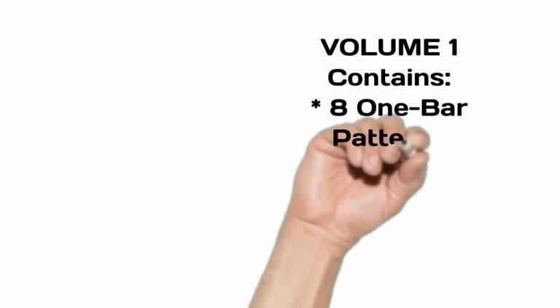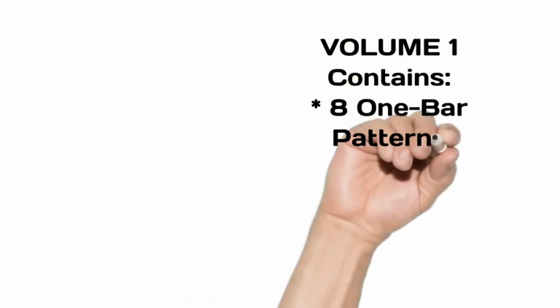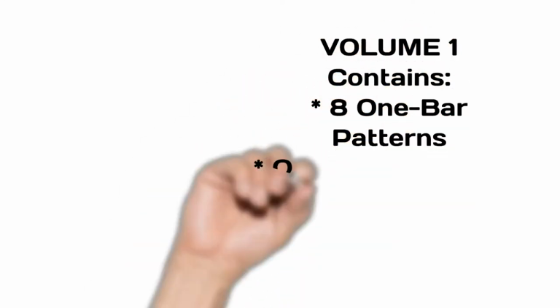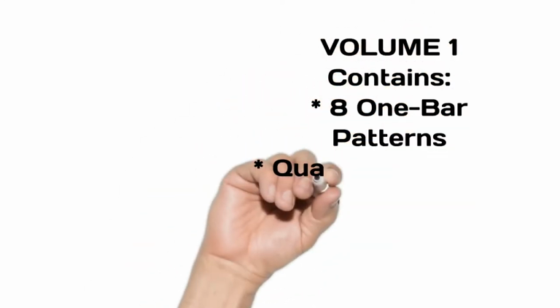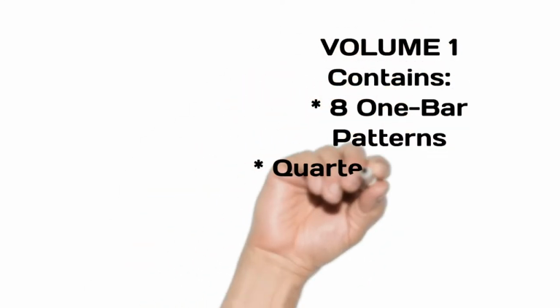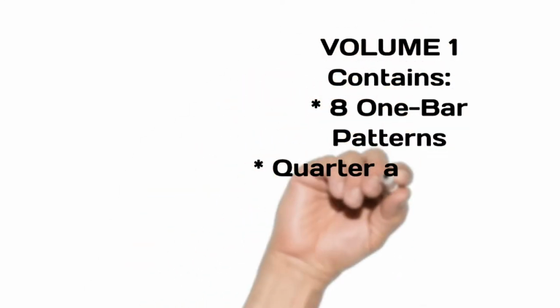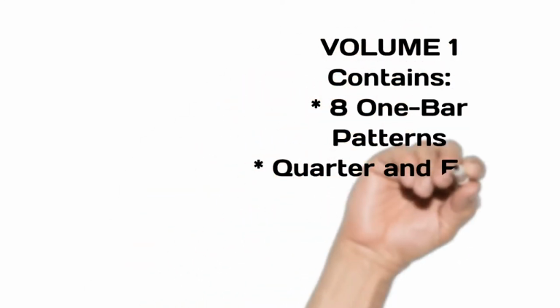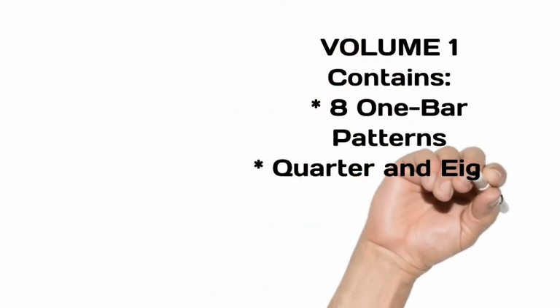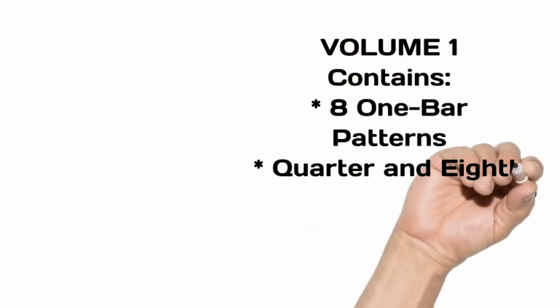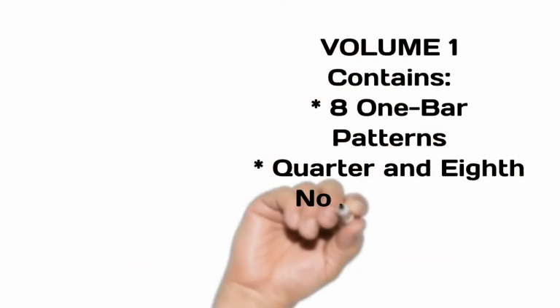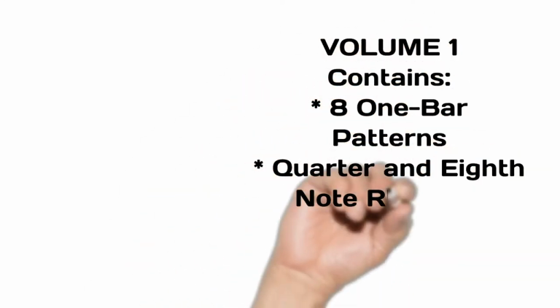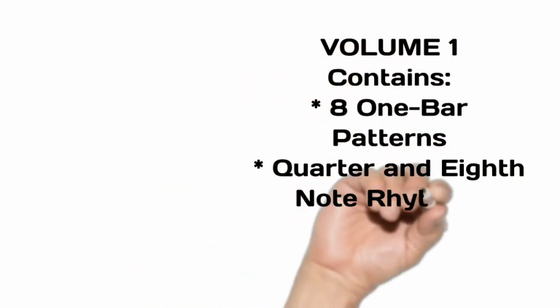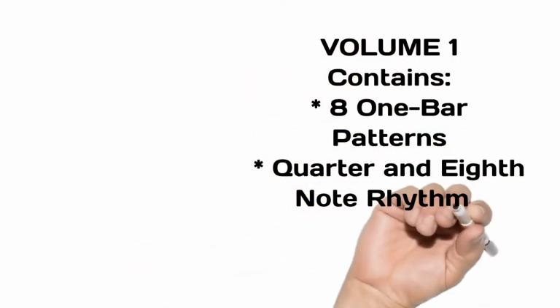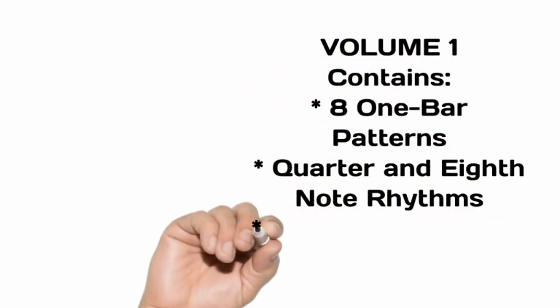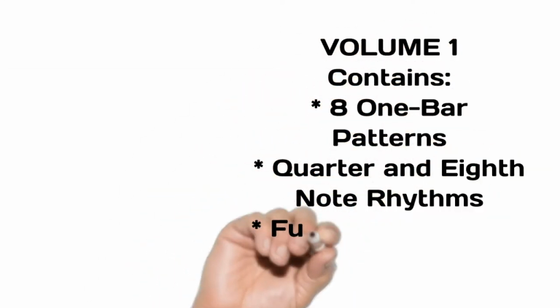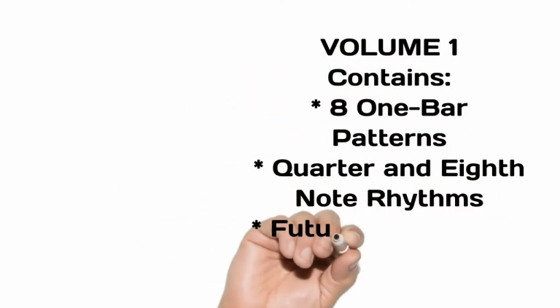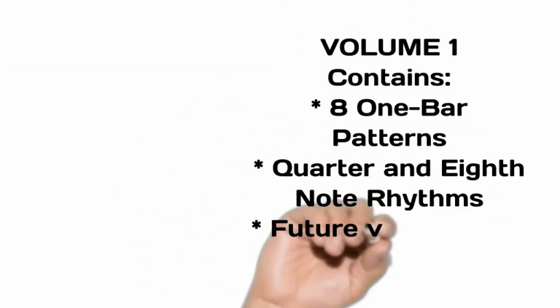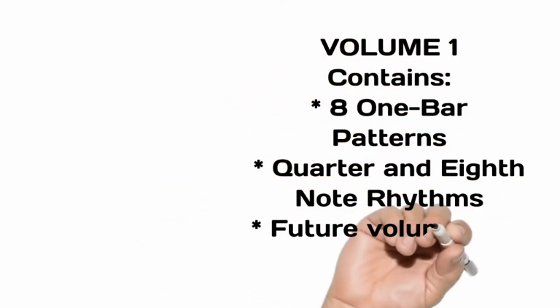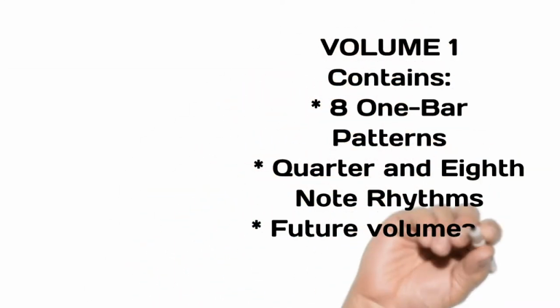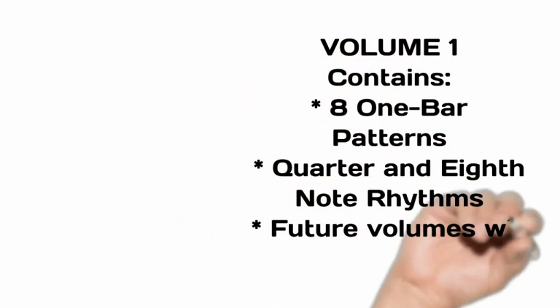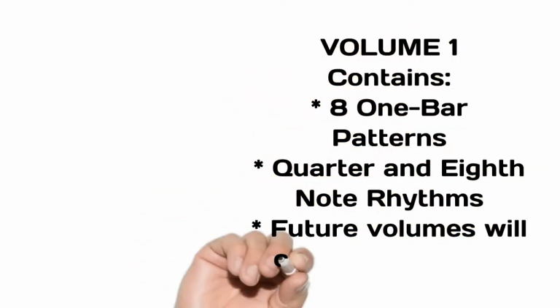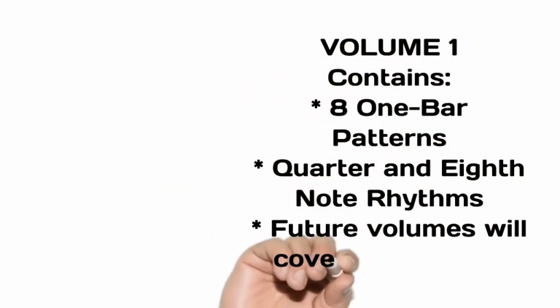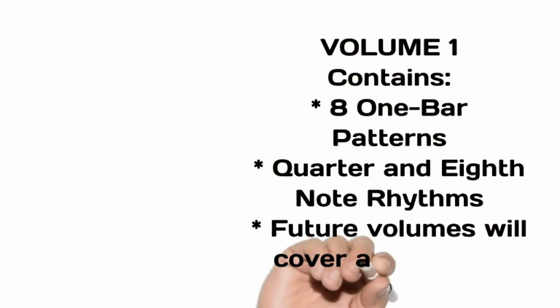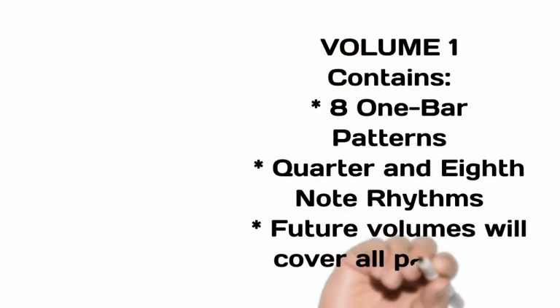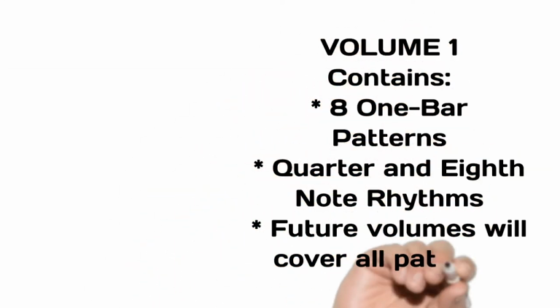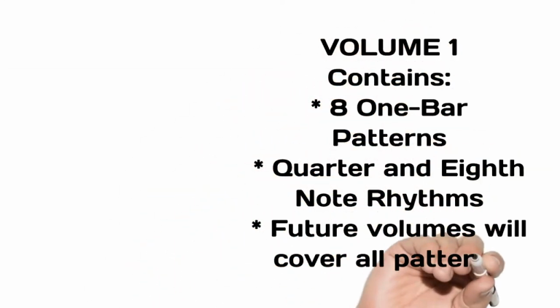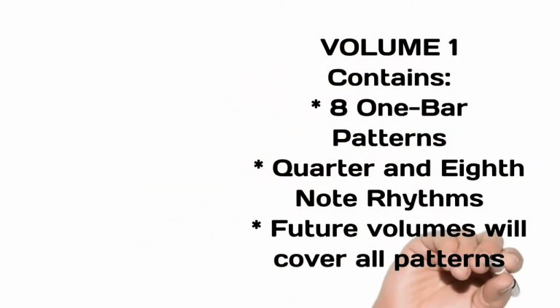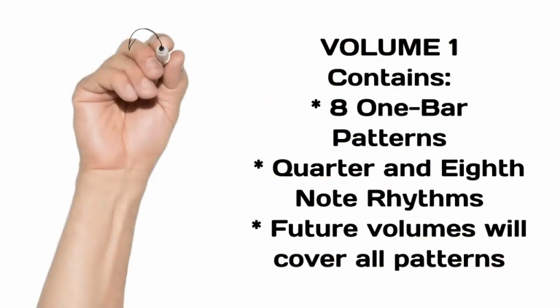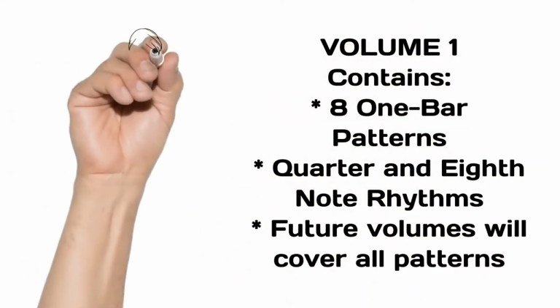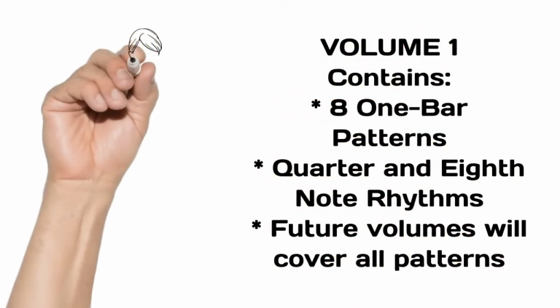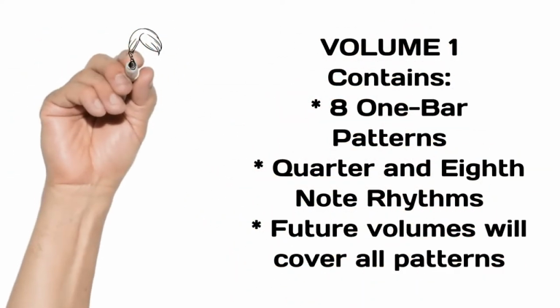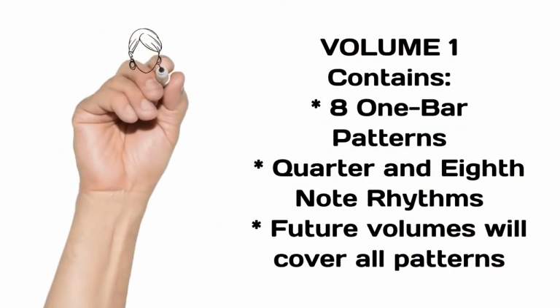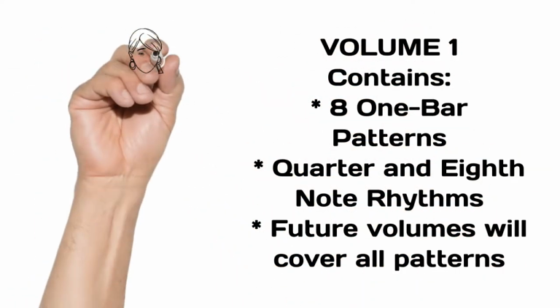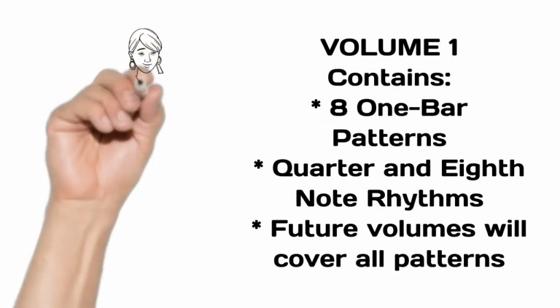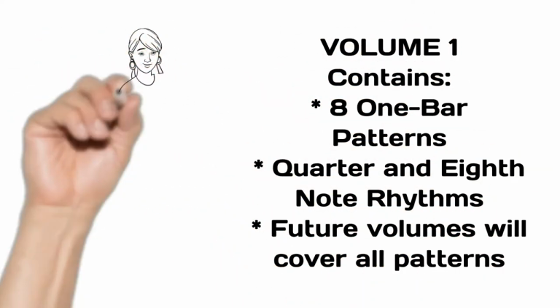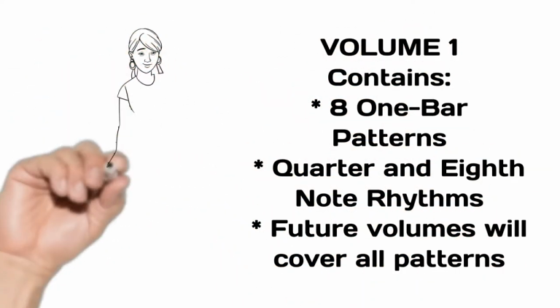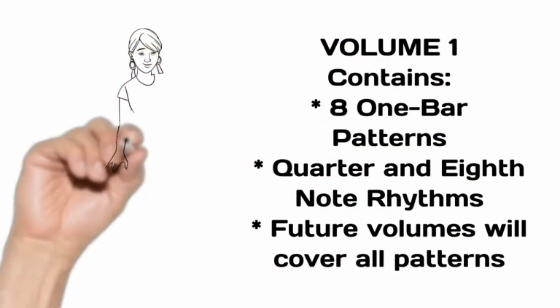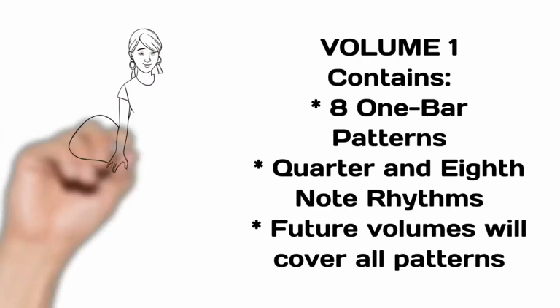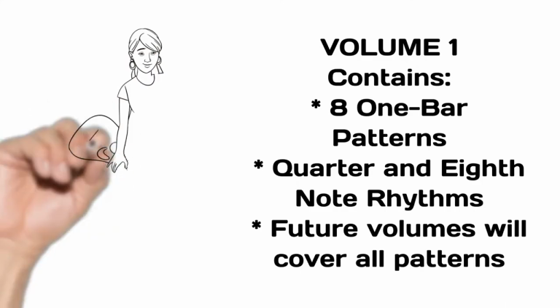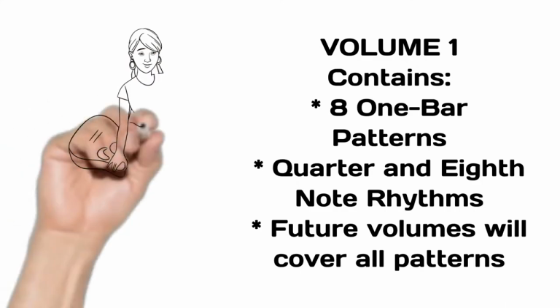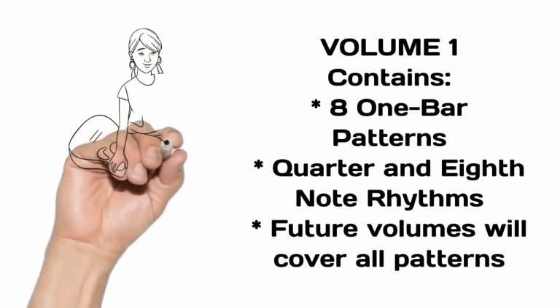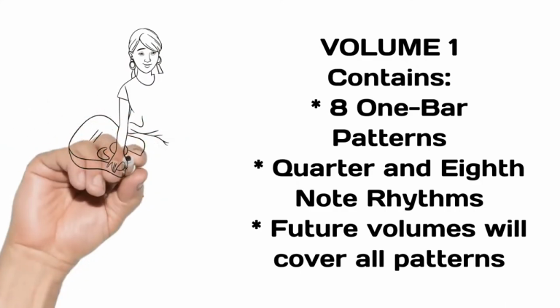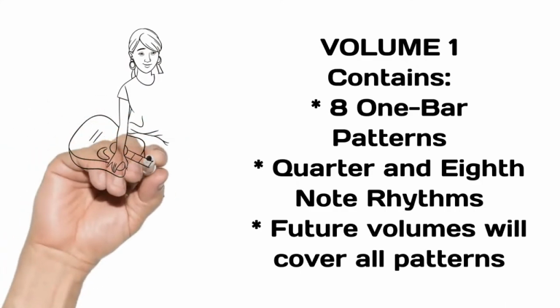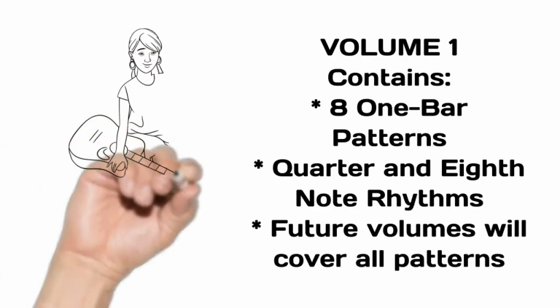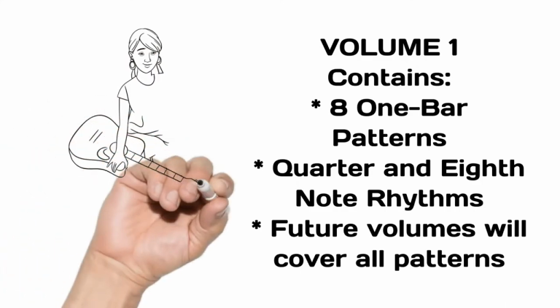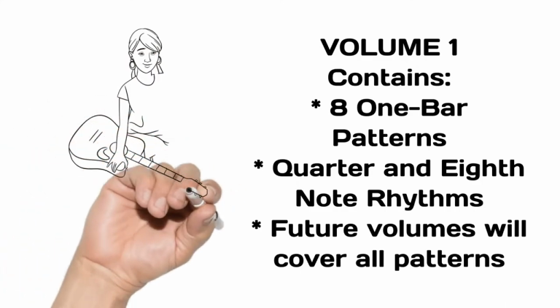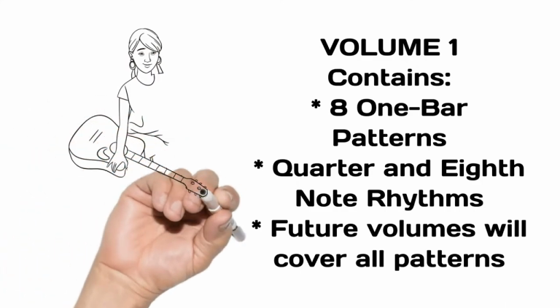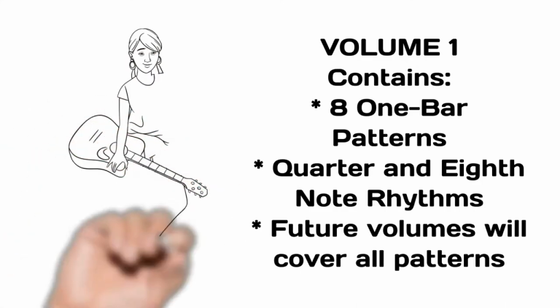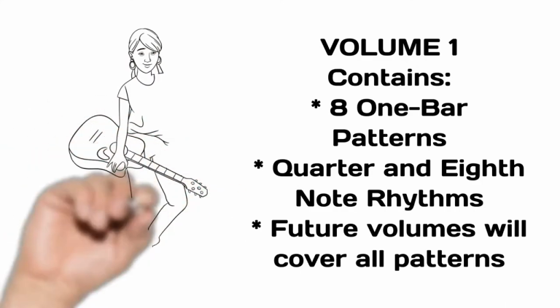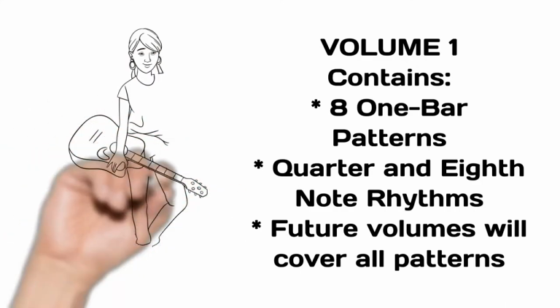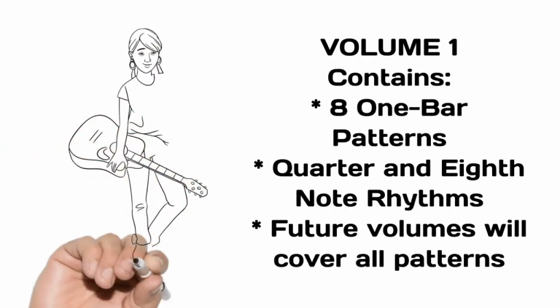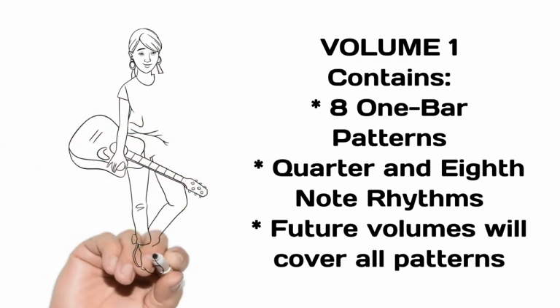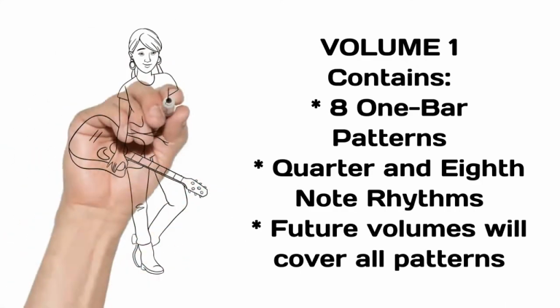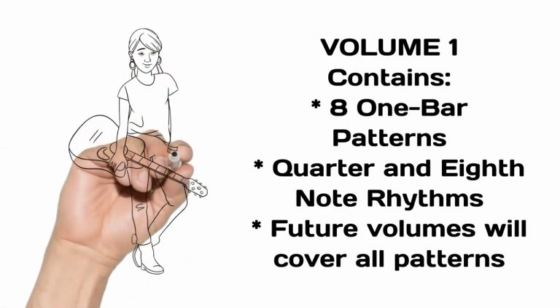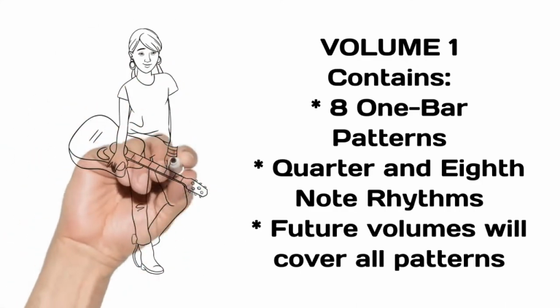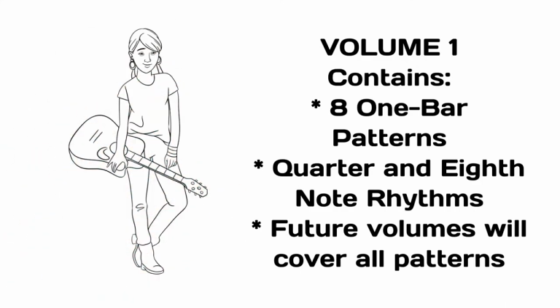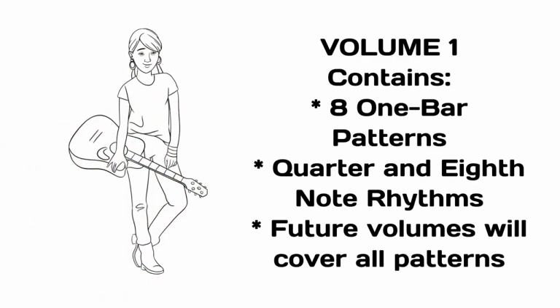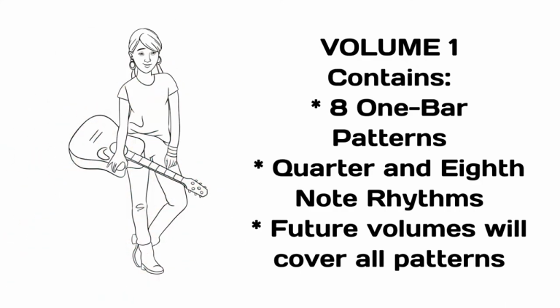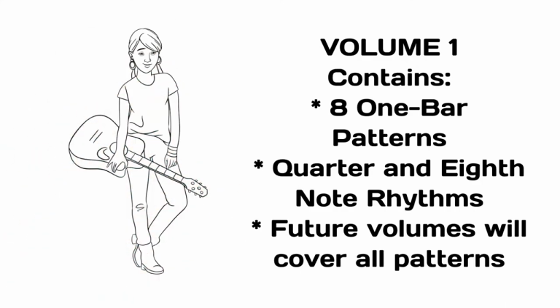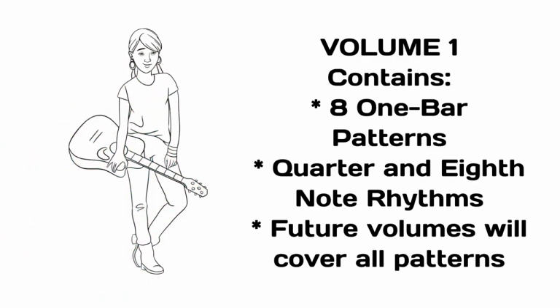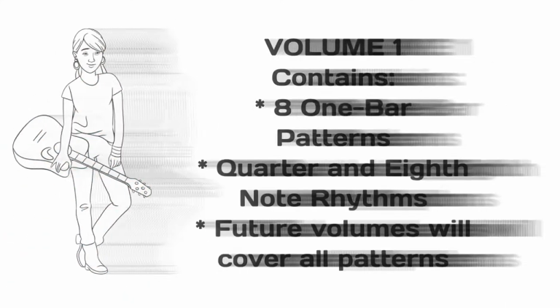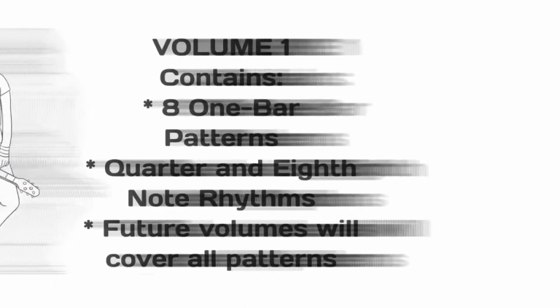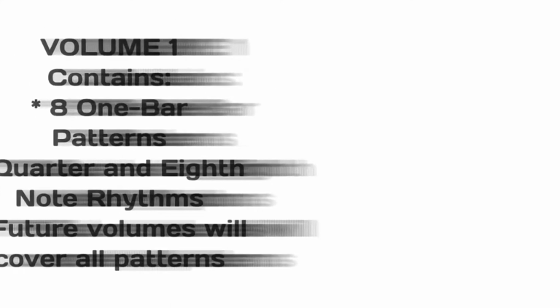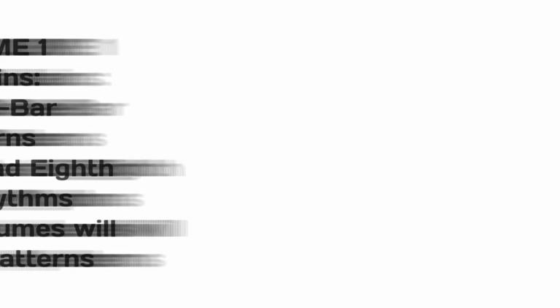Volume 1 contains eight one-bar patterns, quarter and eighth note rhythms. Future volumes will cover all patterns.